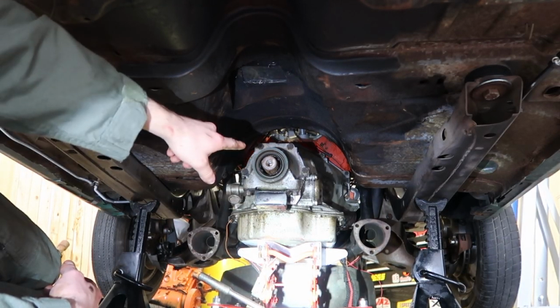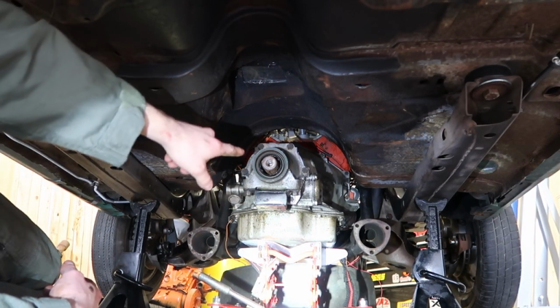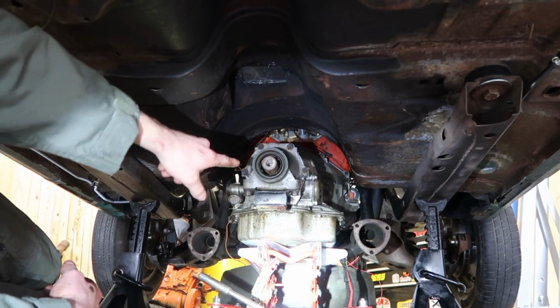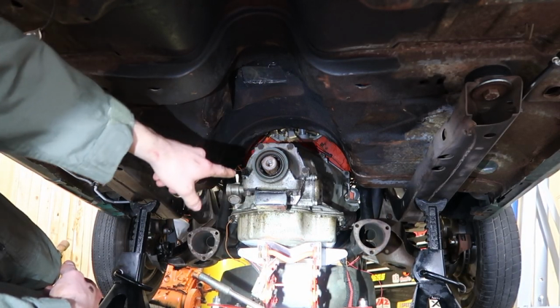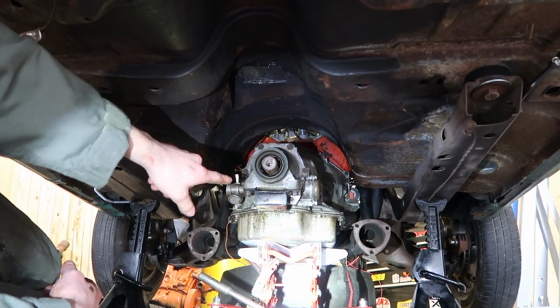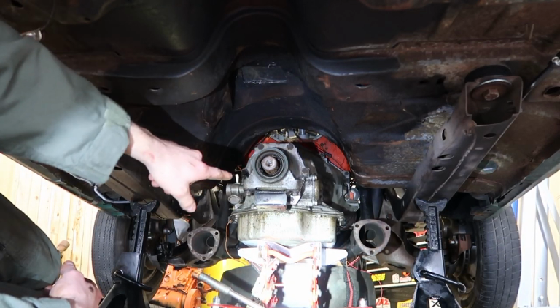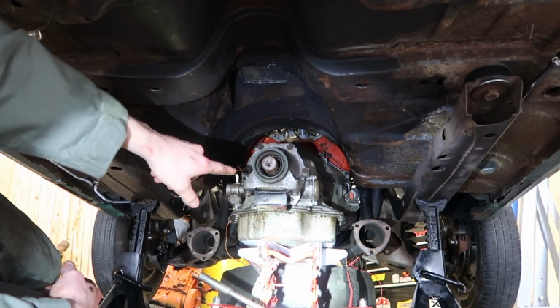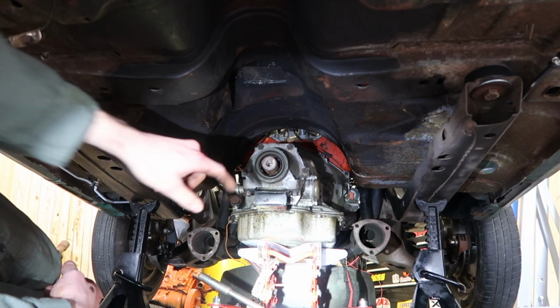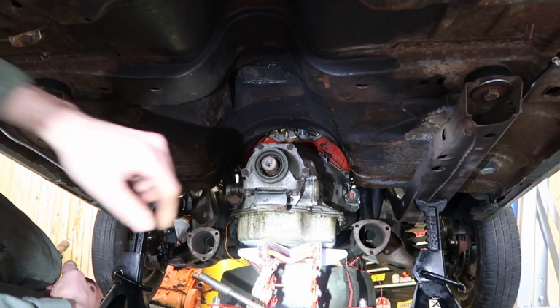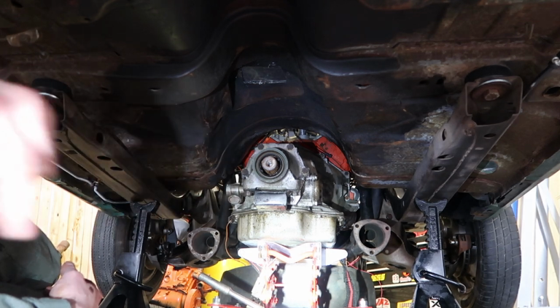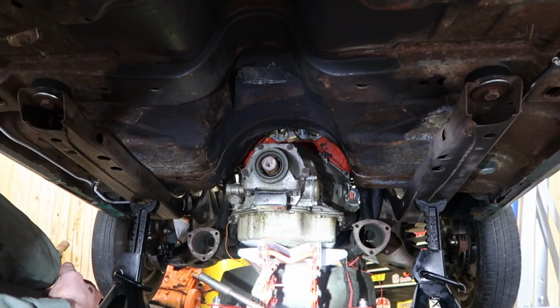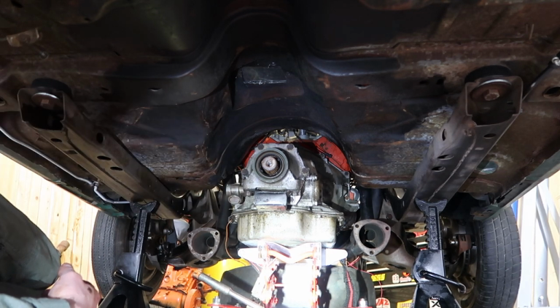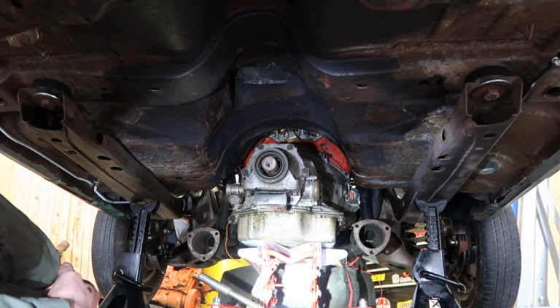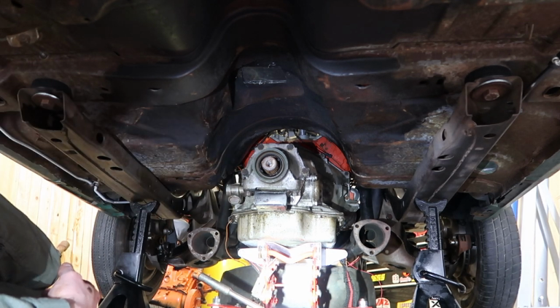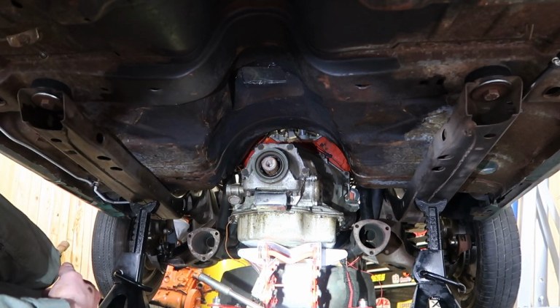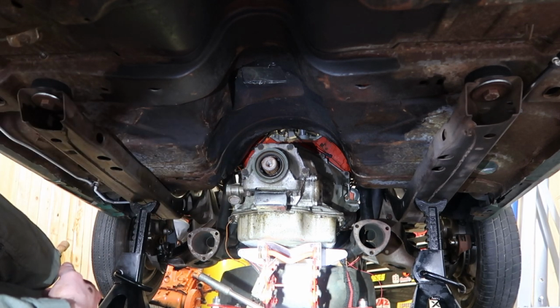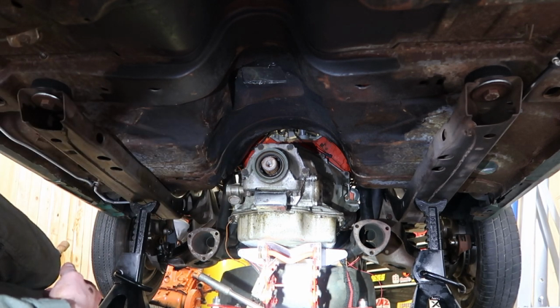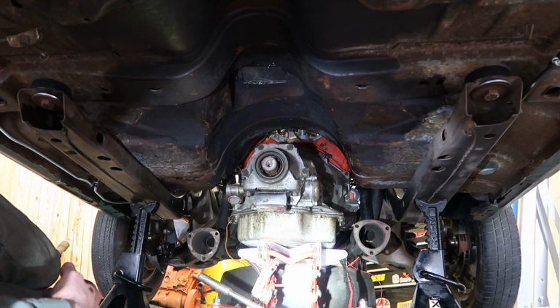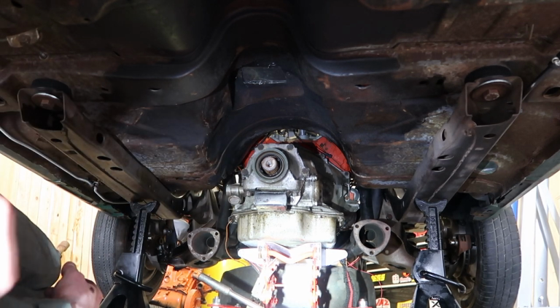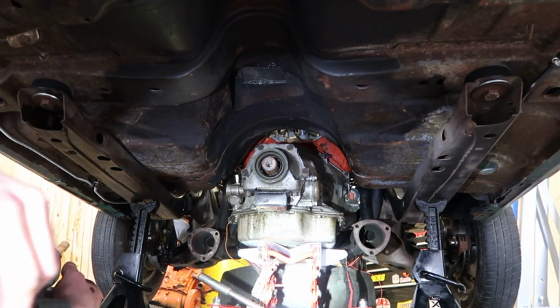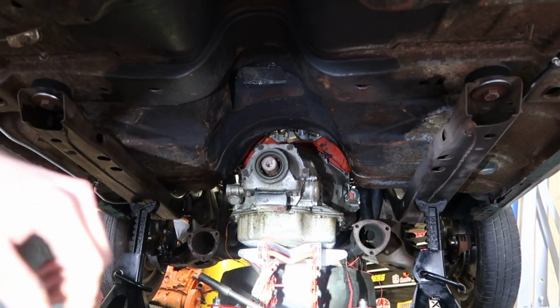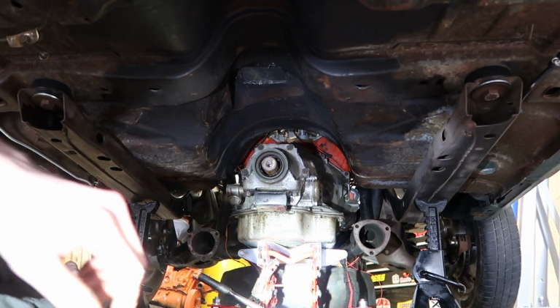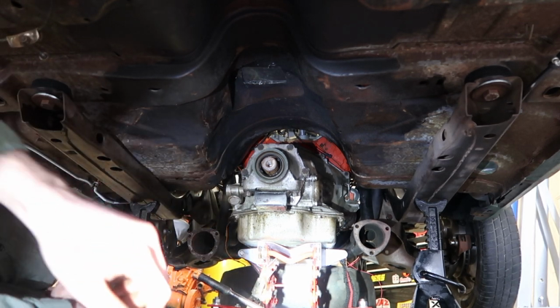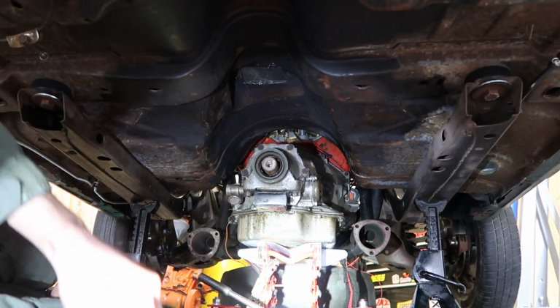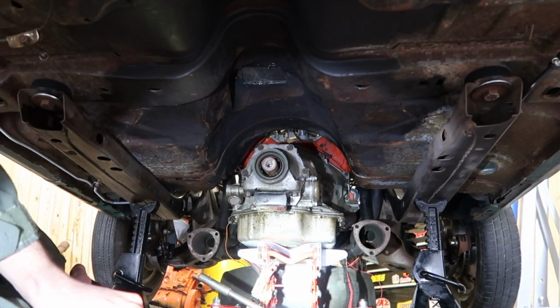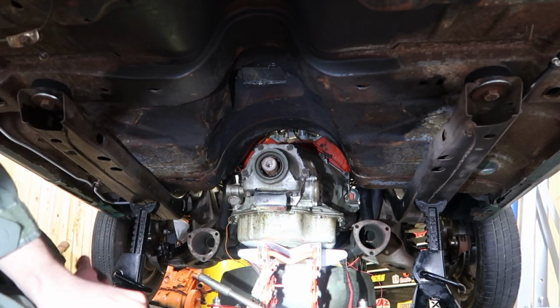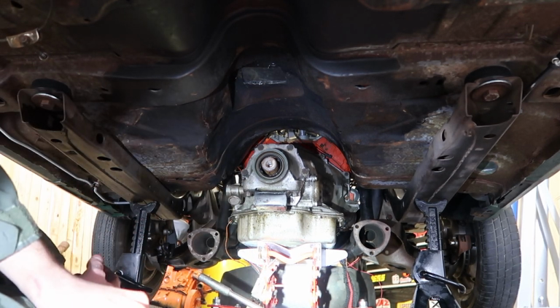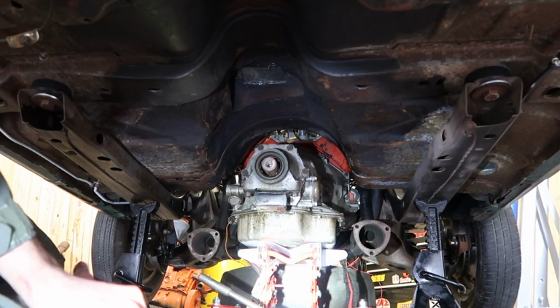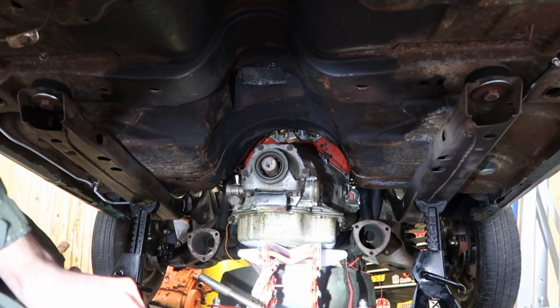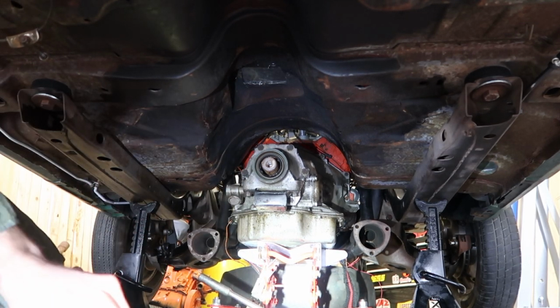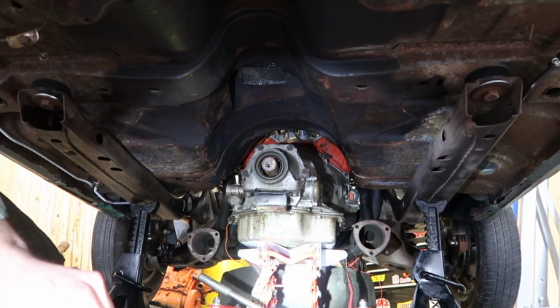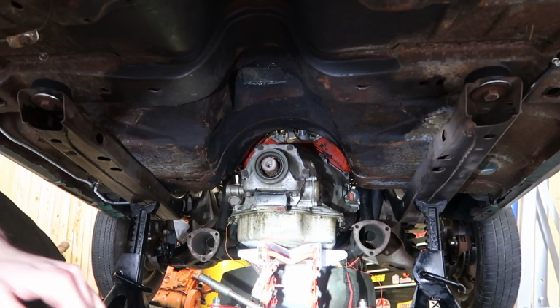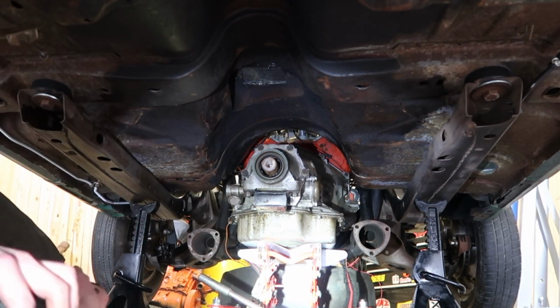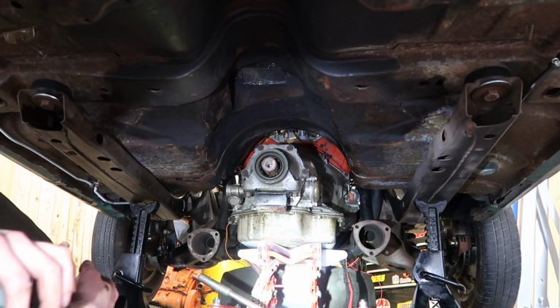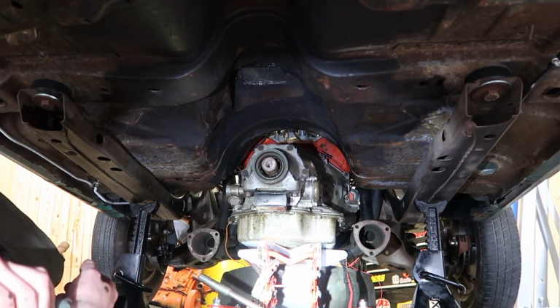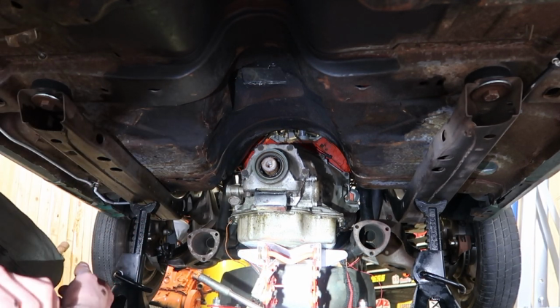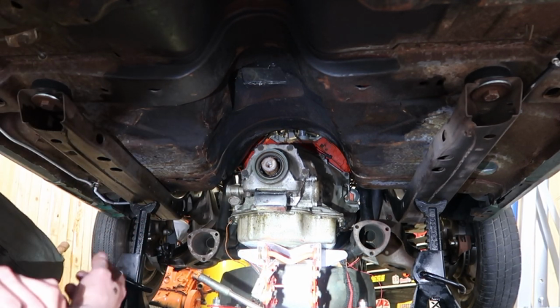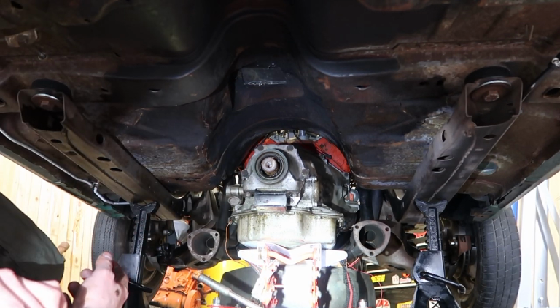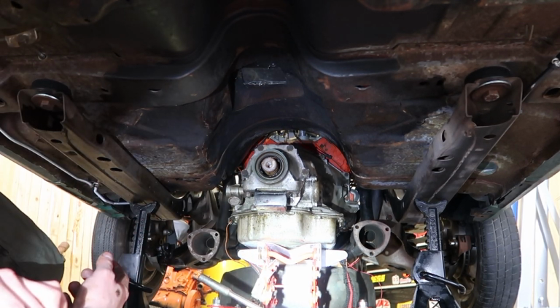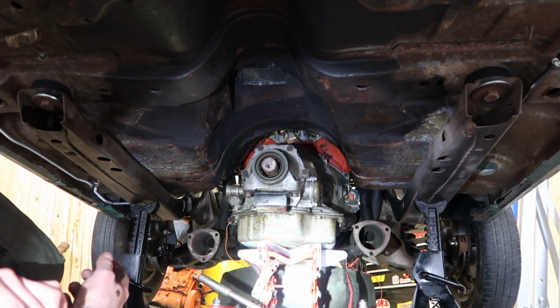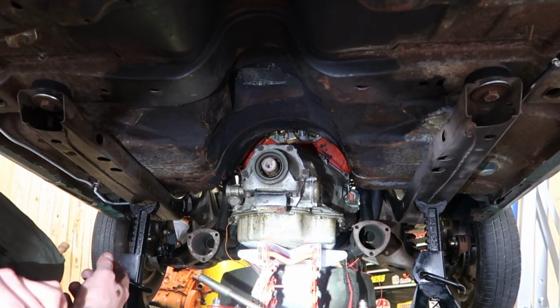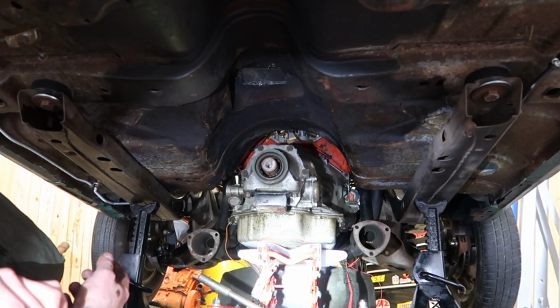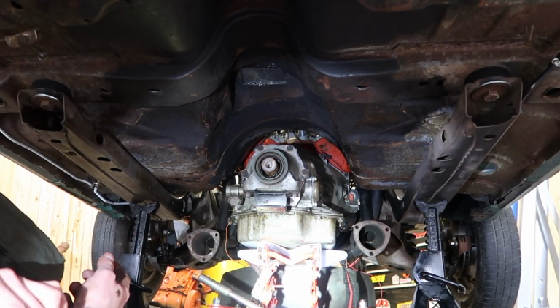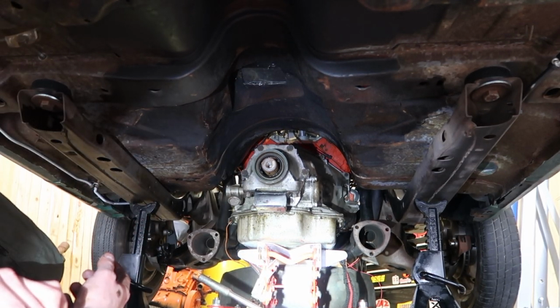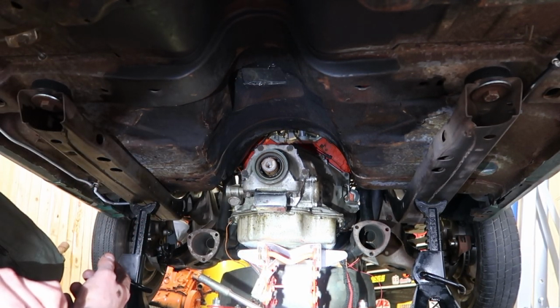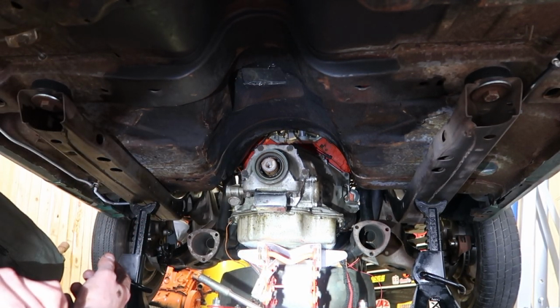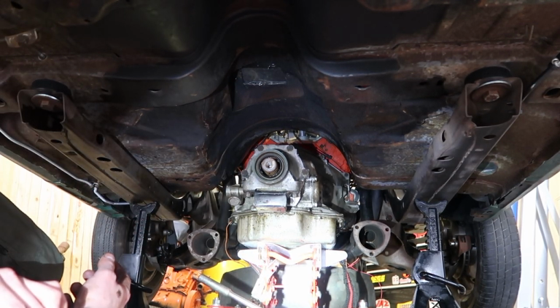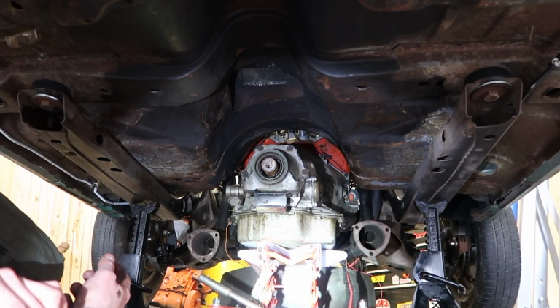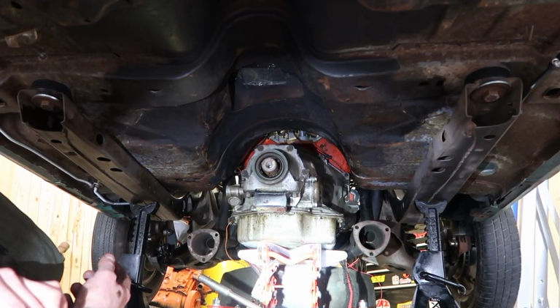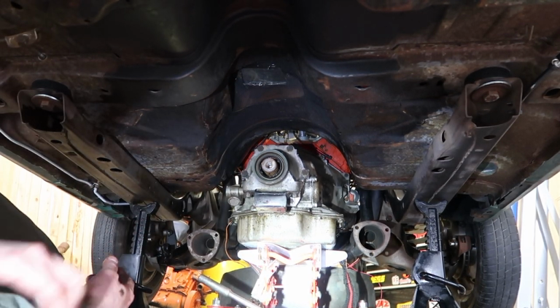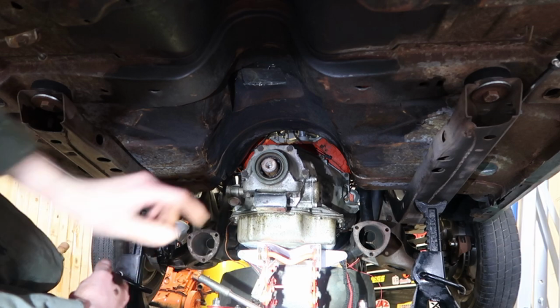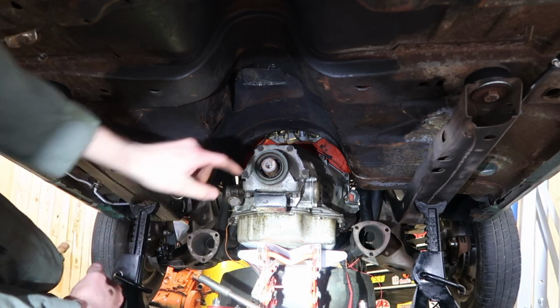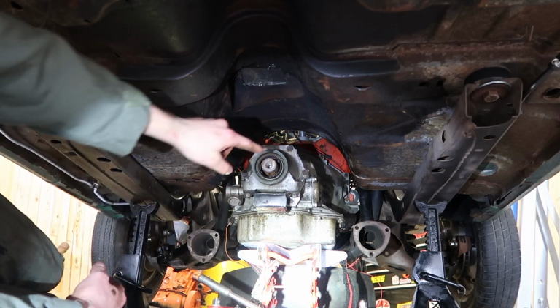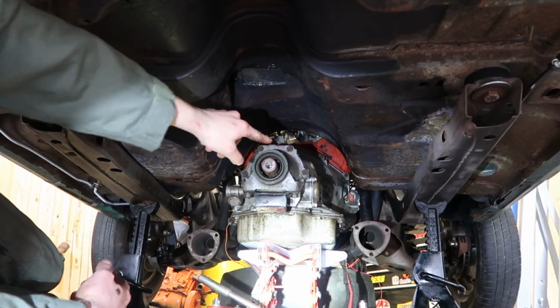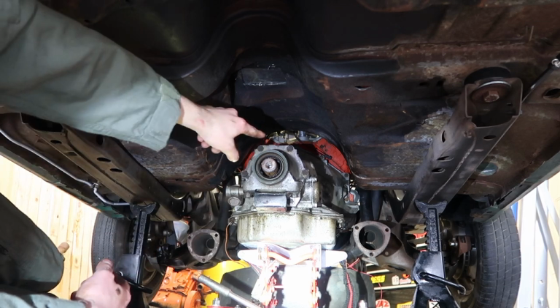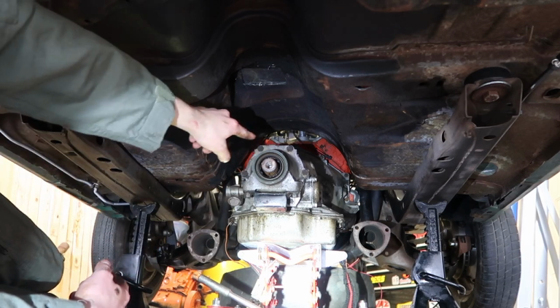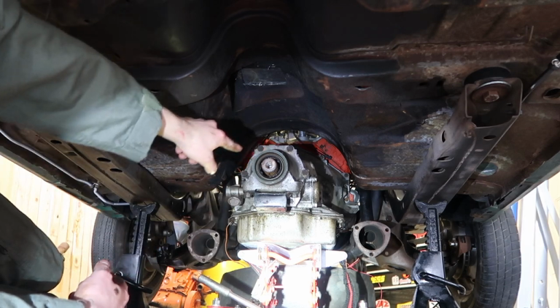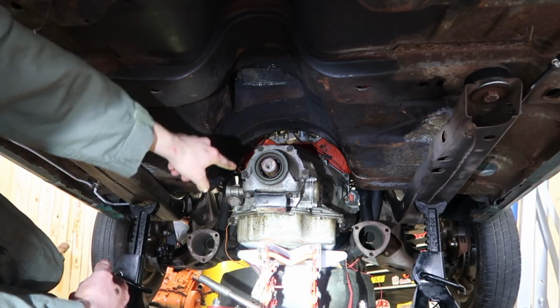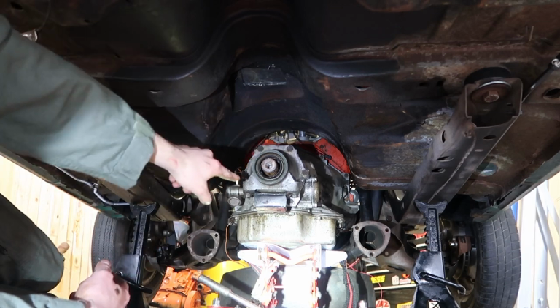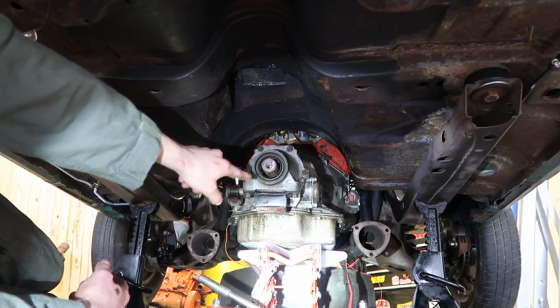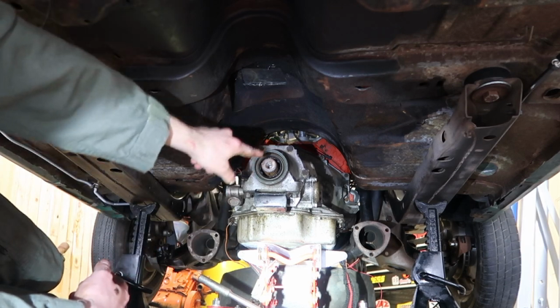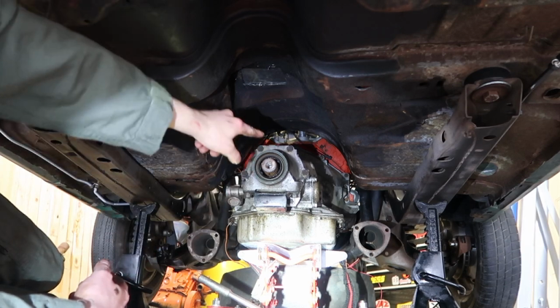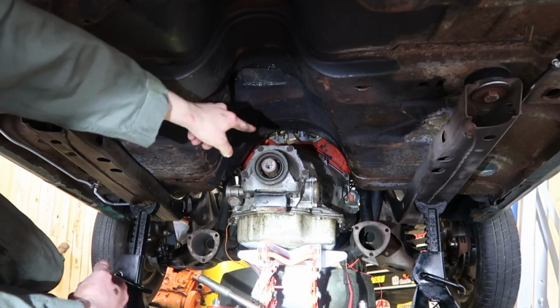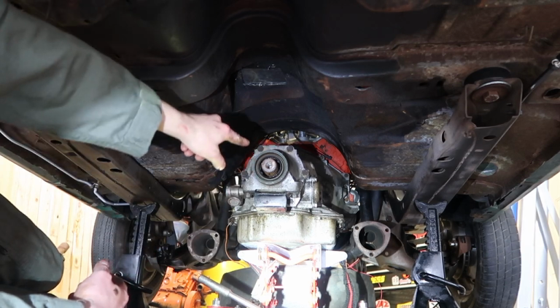So here we pulled the cross member out, we got the jack set up, and we lowered the transmission down to make it a little easier to work on. We're going to be using a nine-sixteenths socket to remove the tail housing.